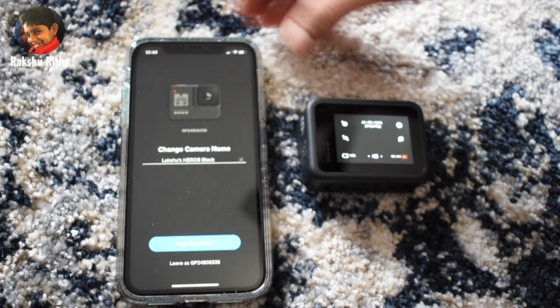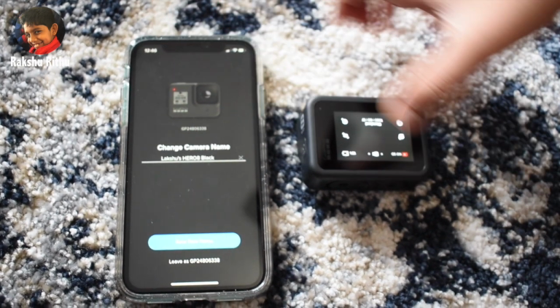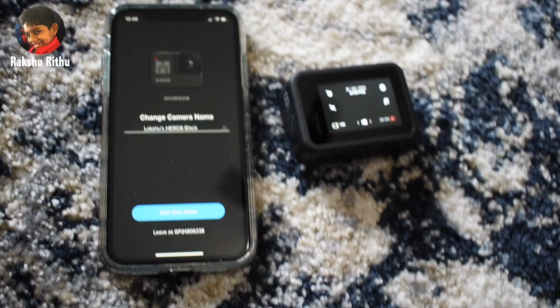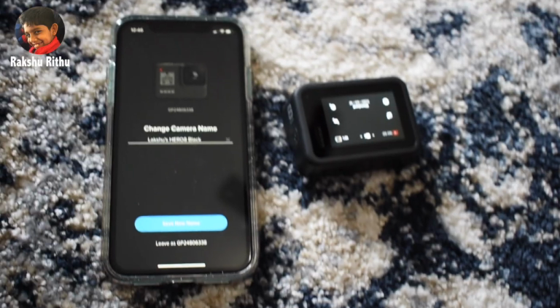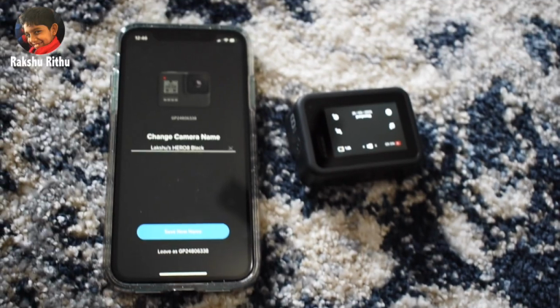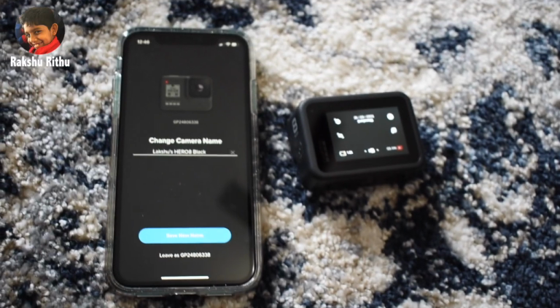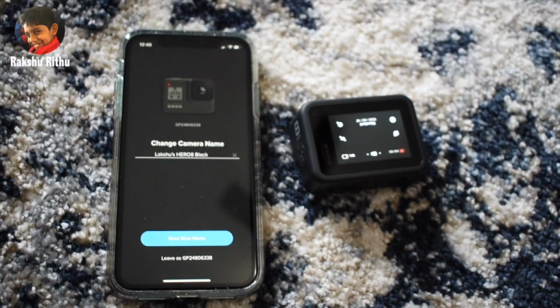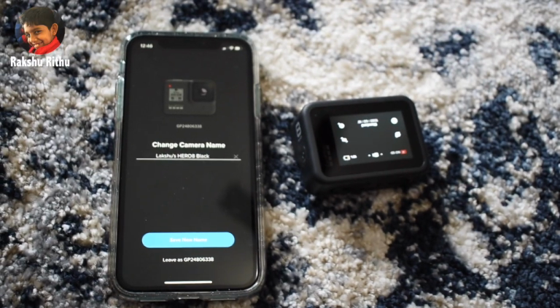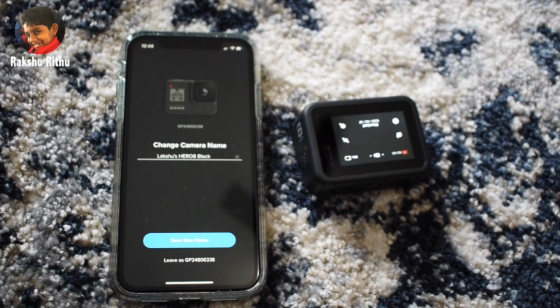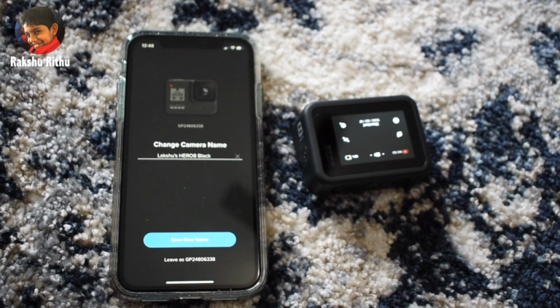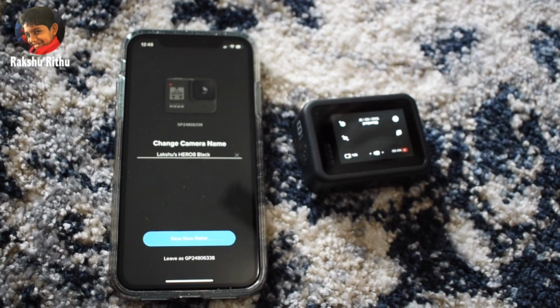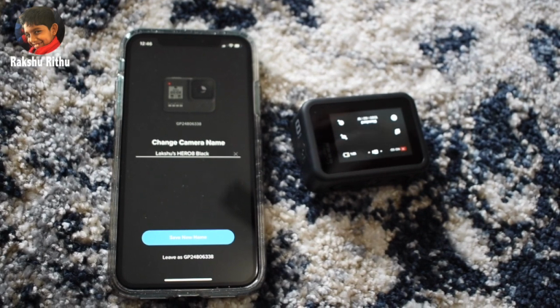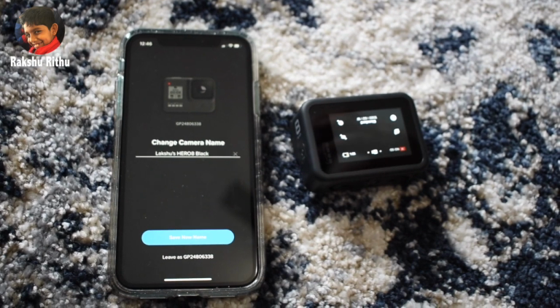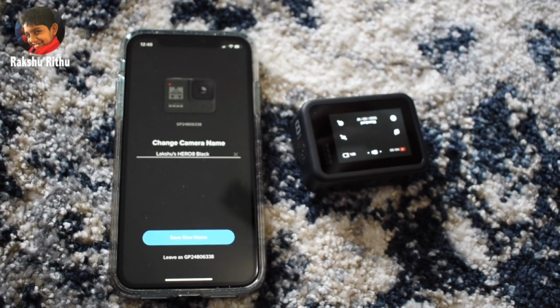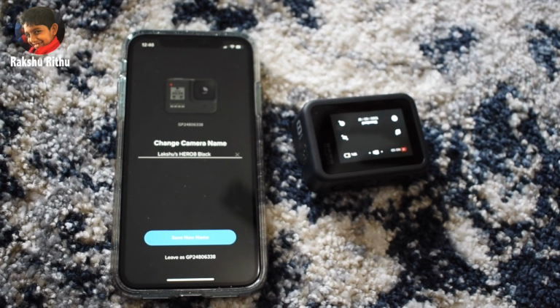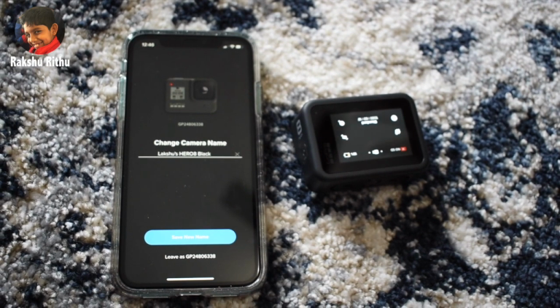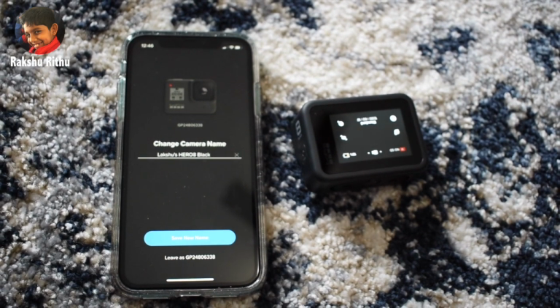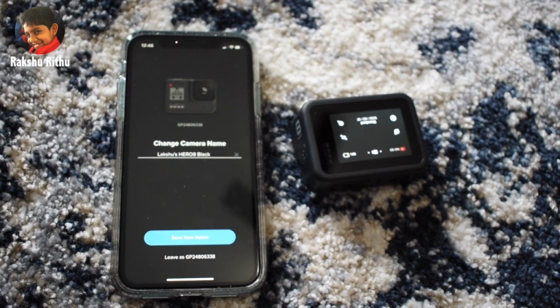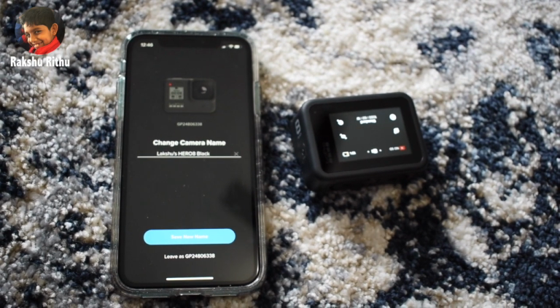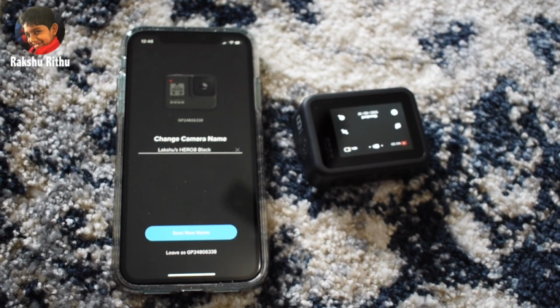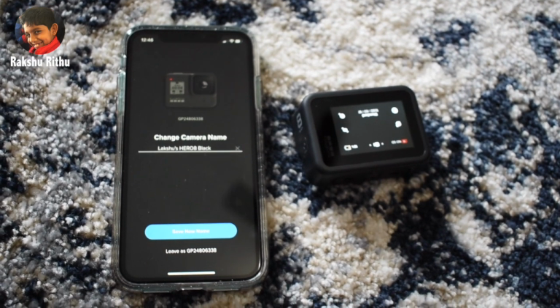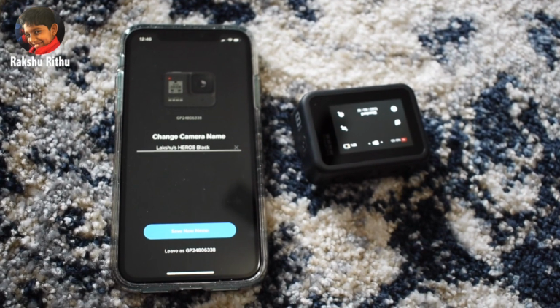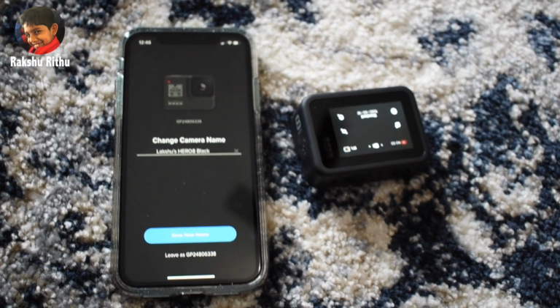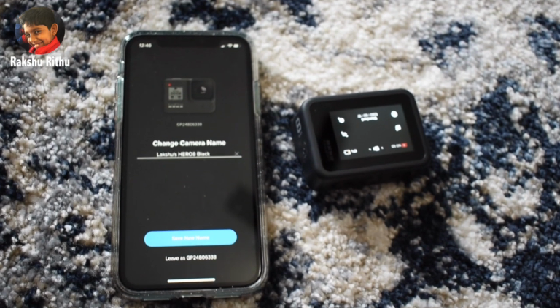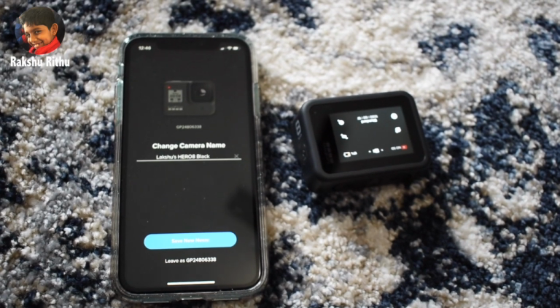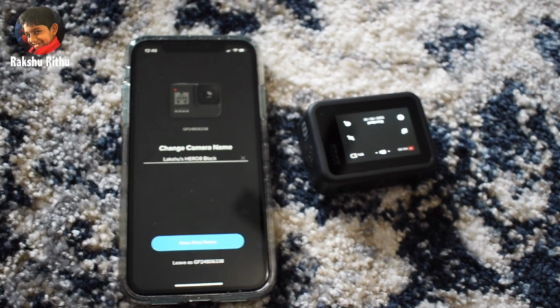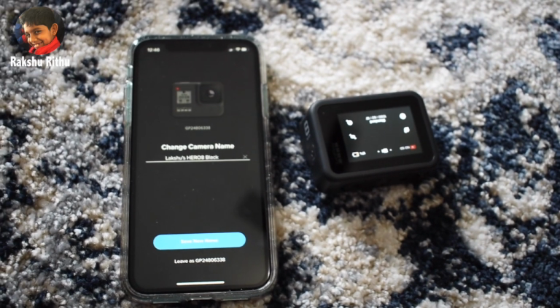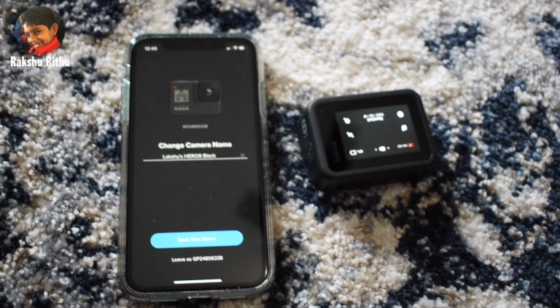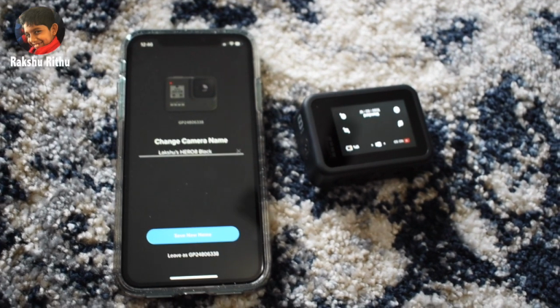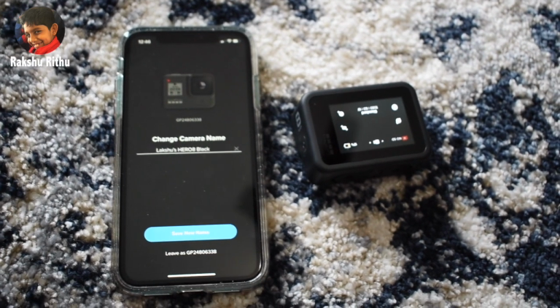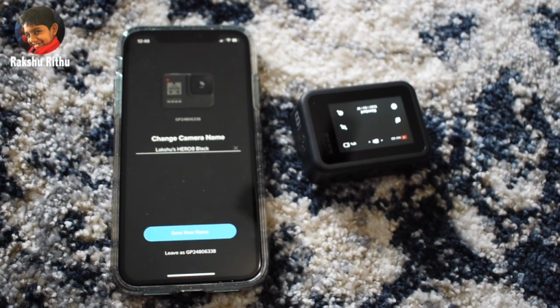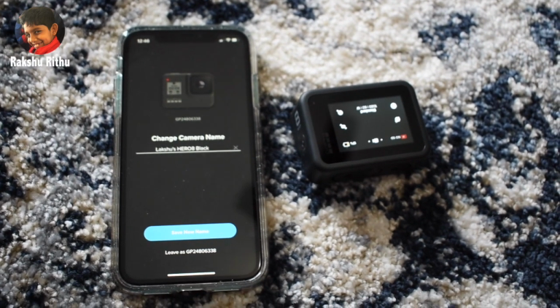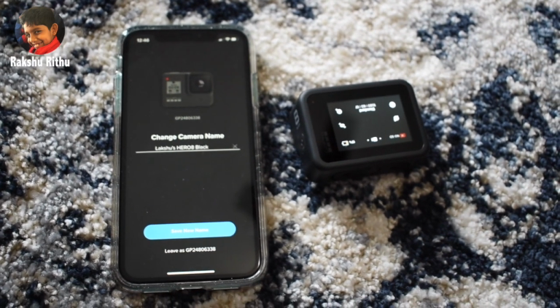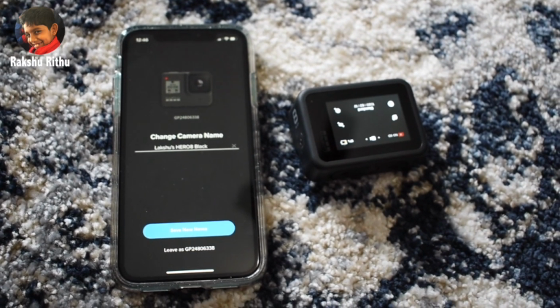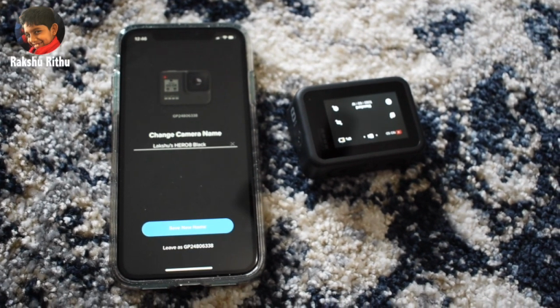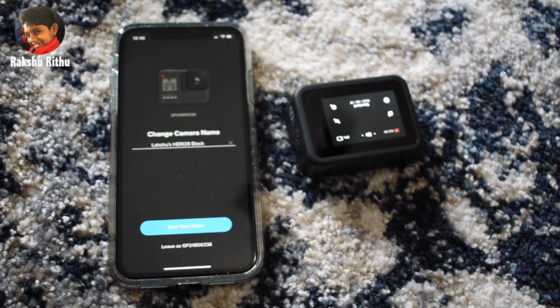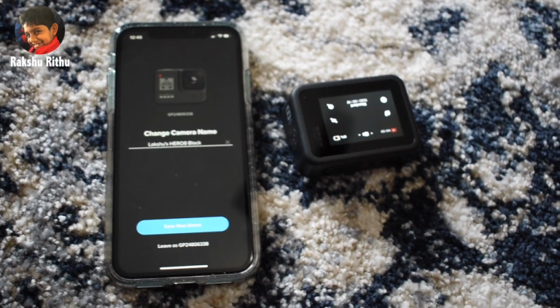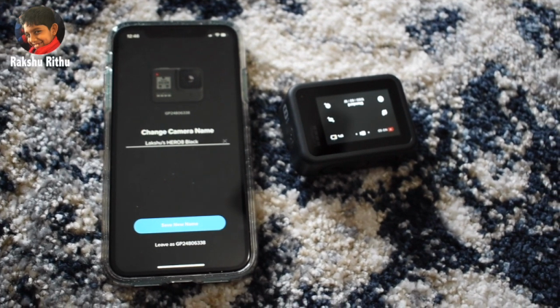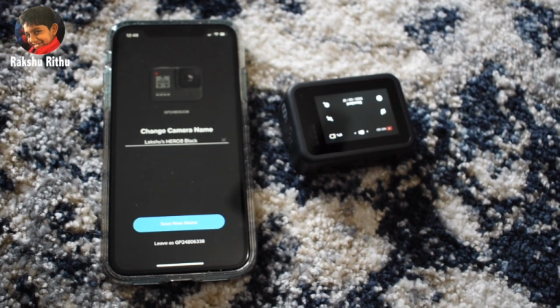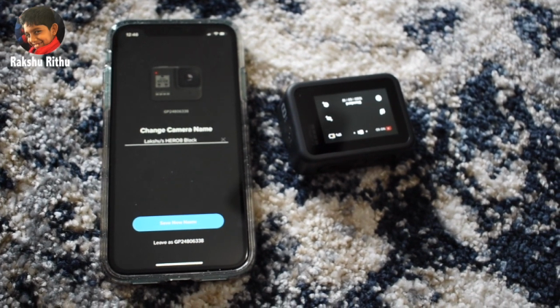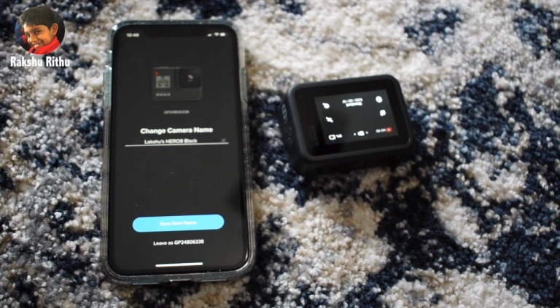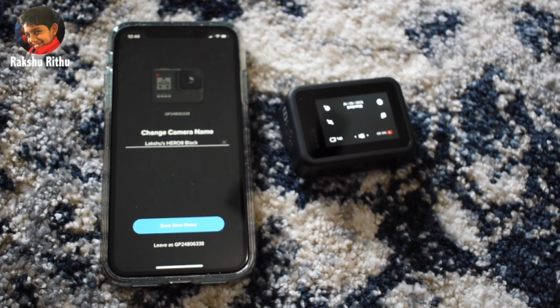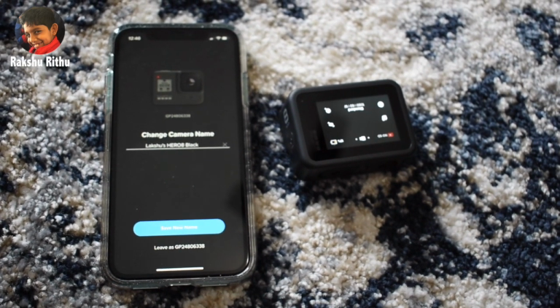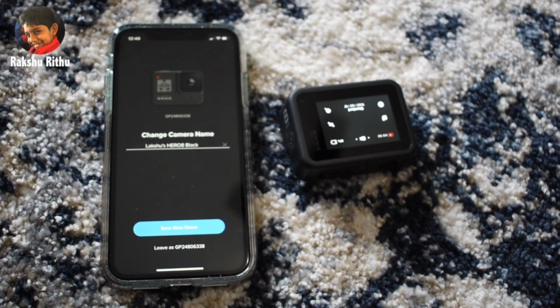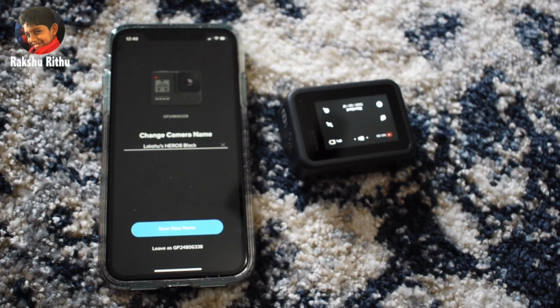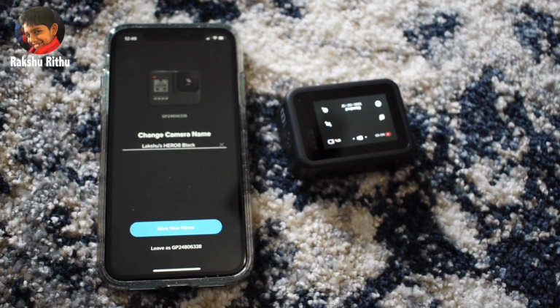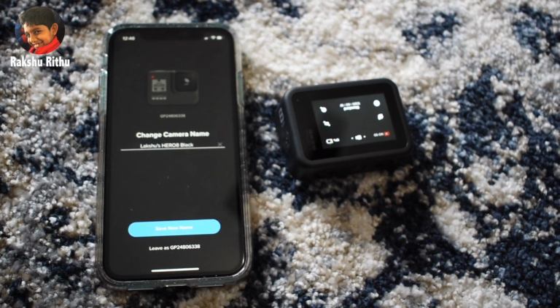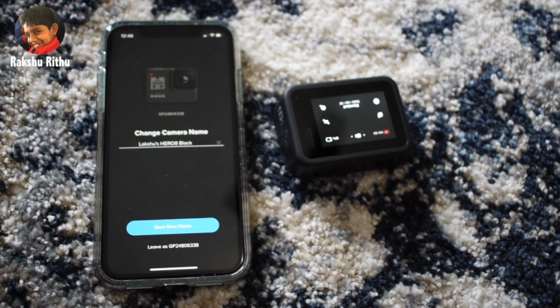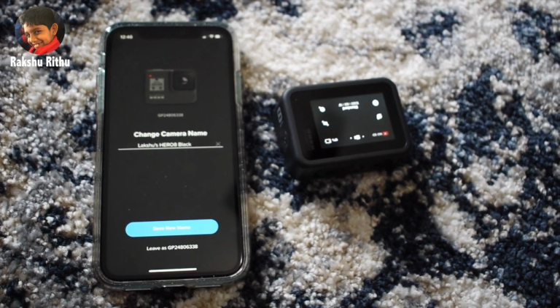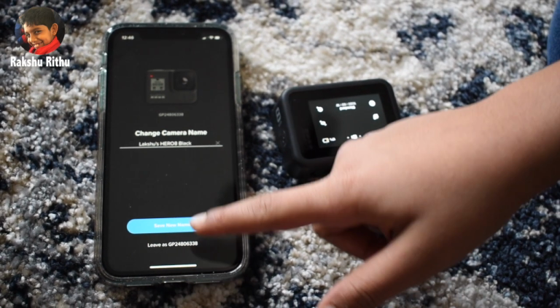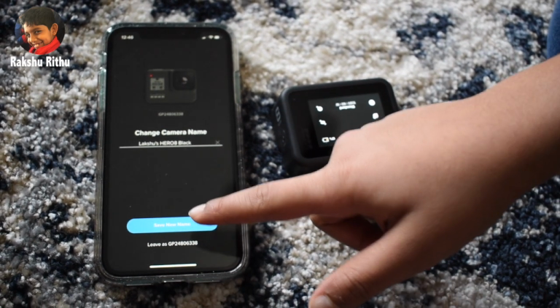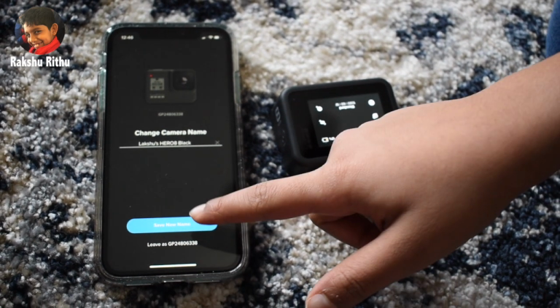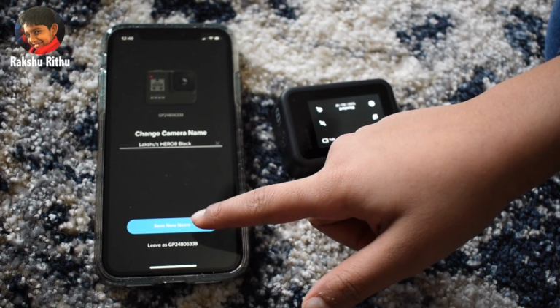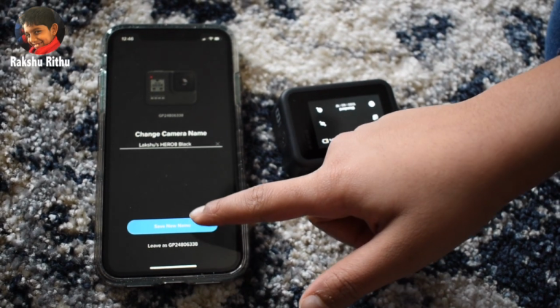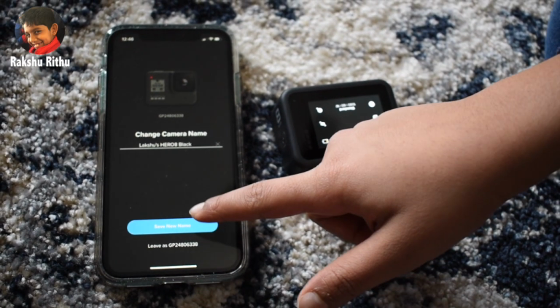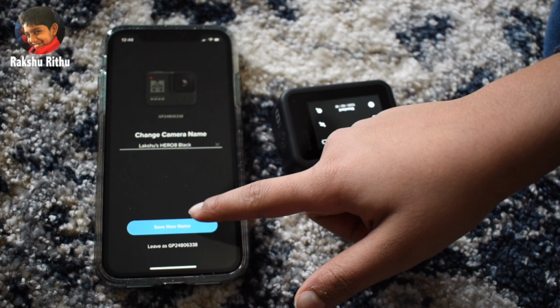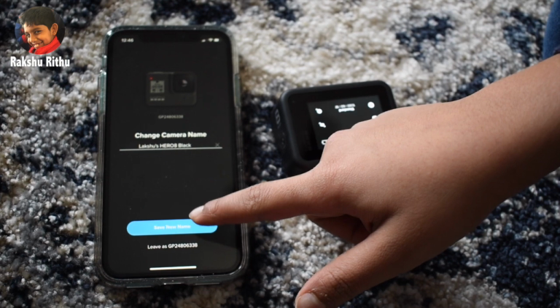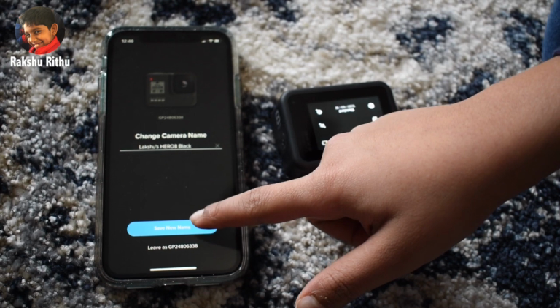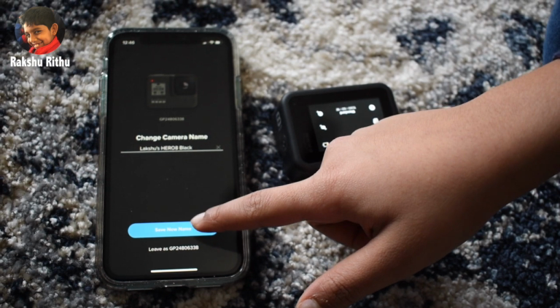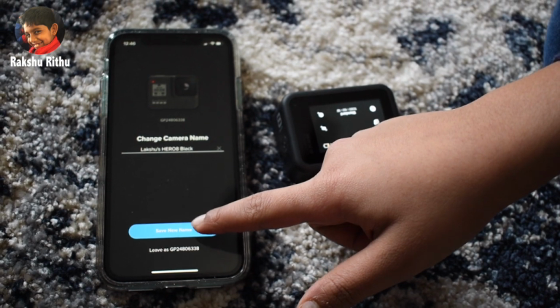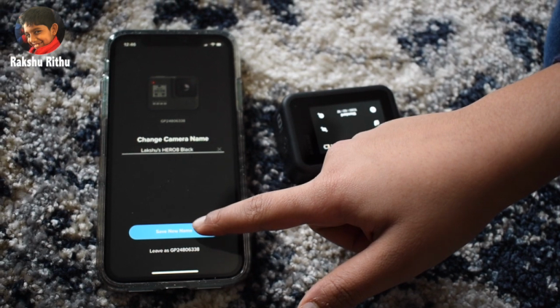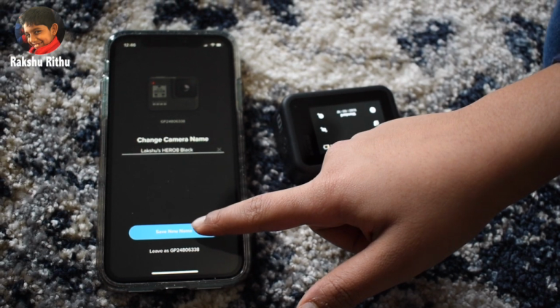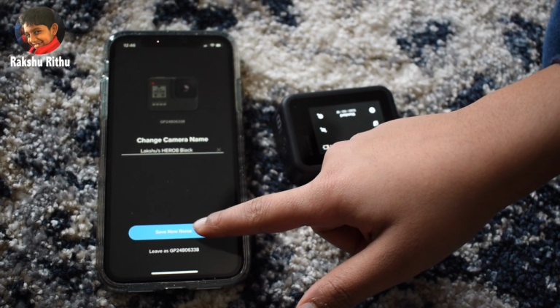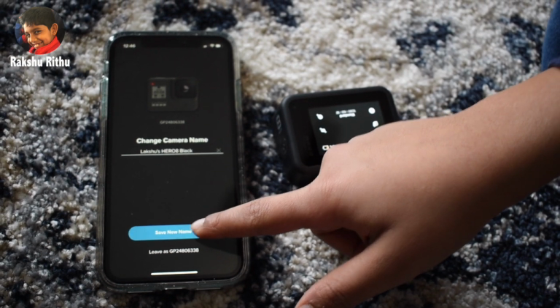You can even change the camera name. That's so cool. I'll save the new name.